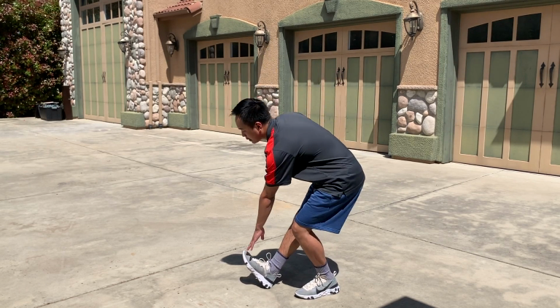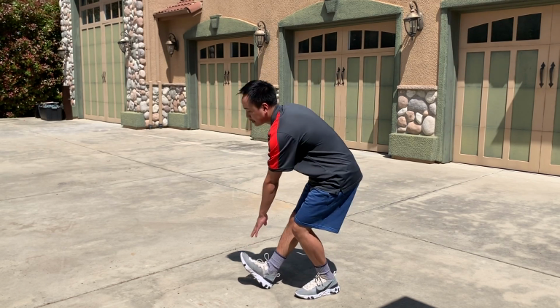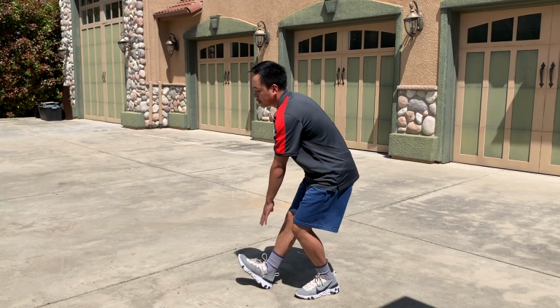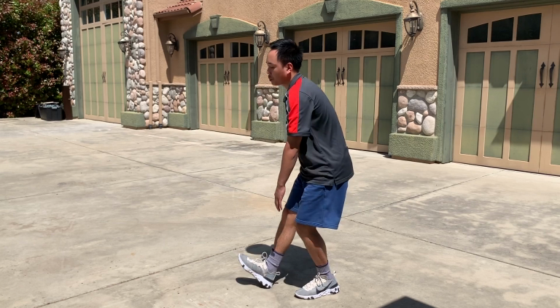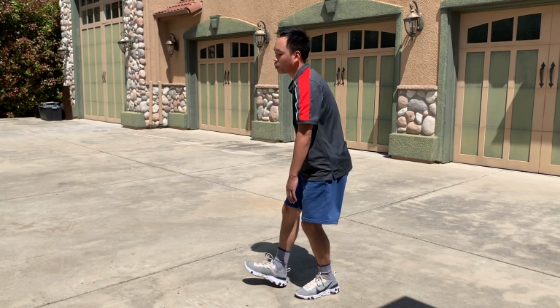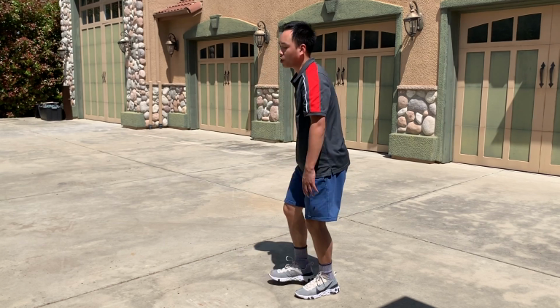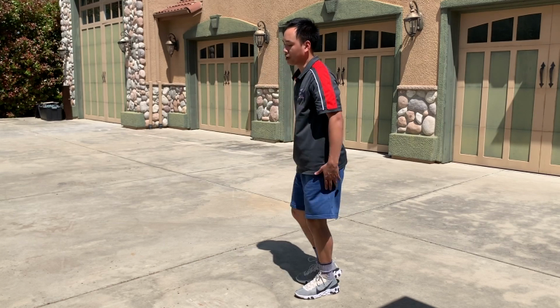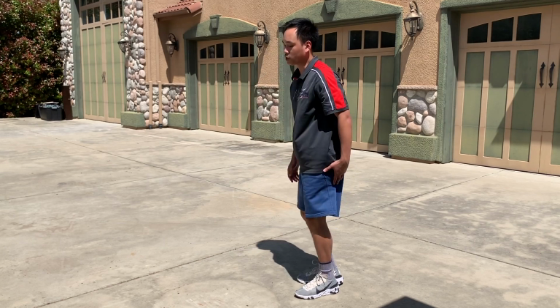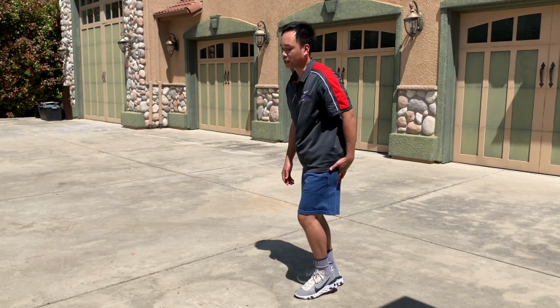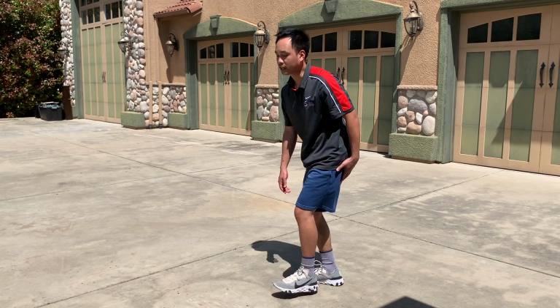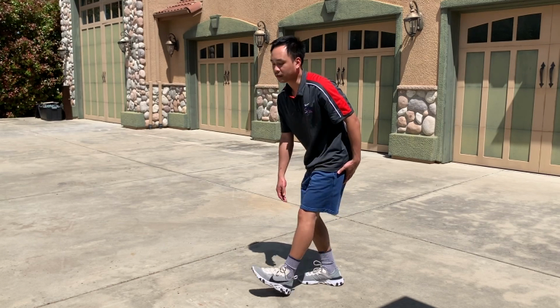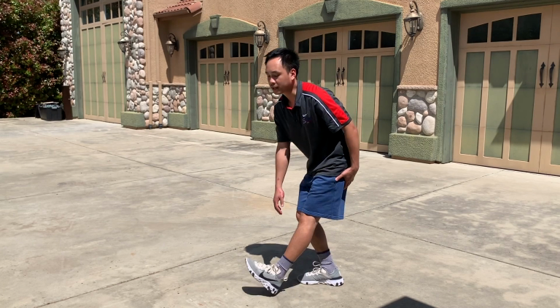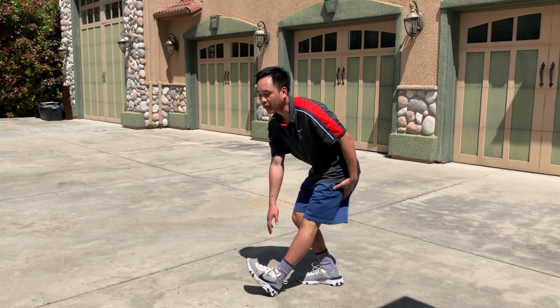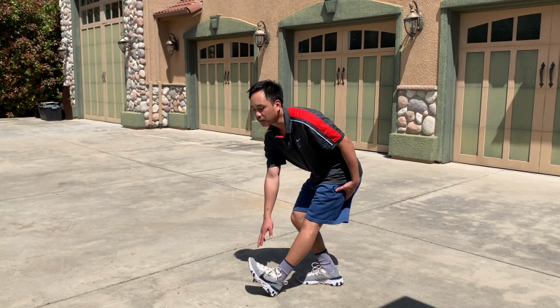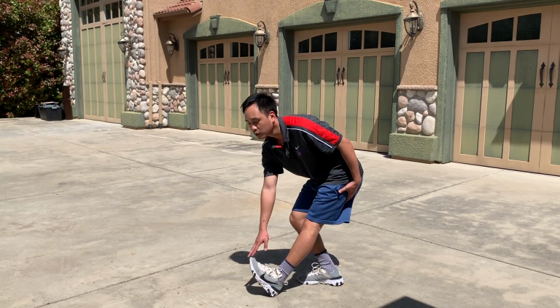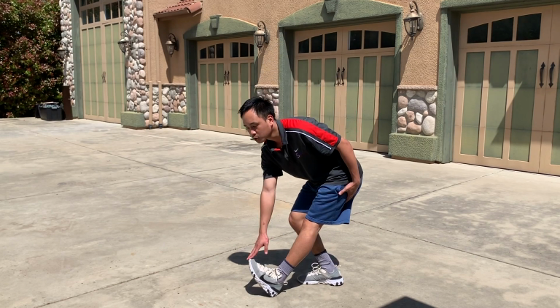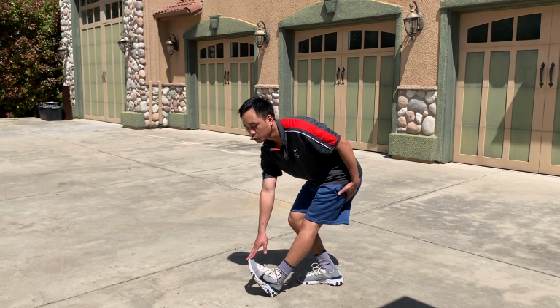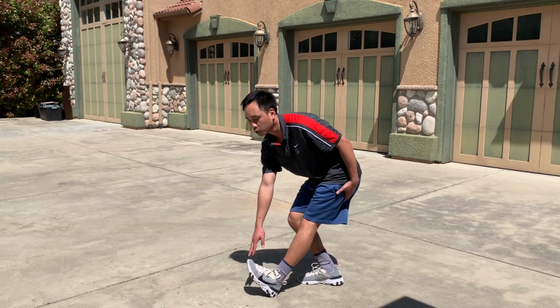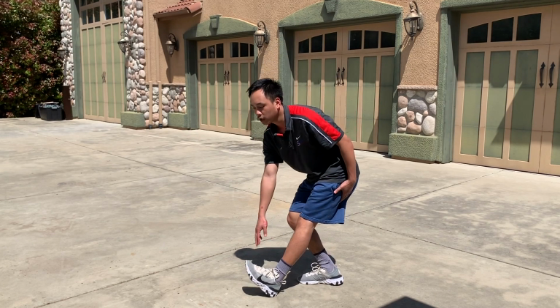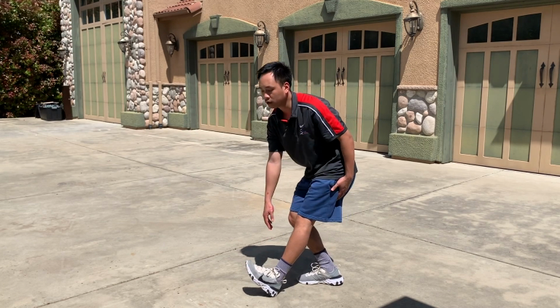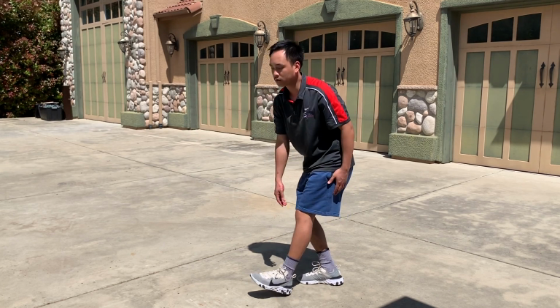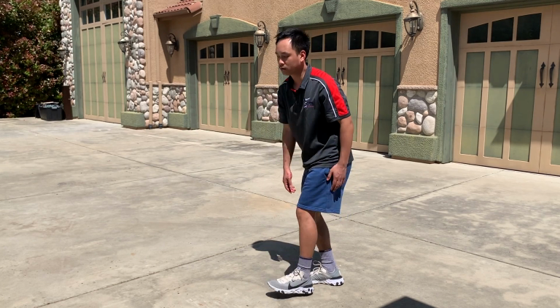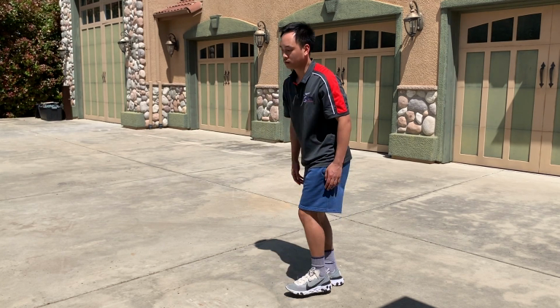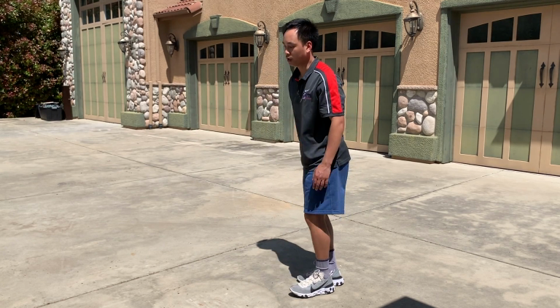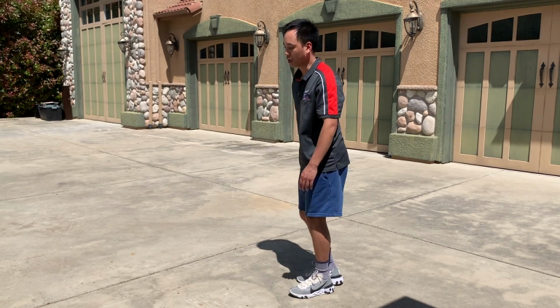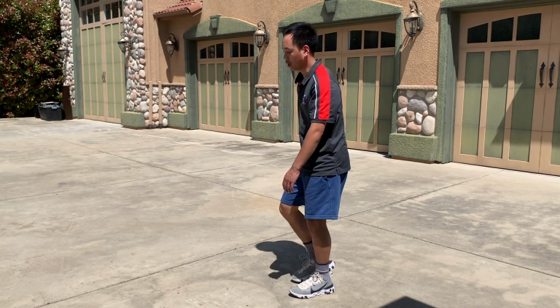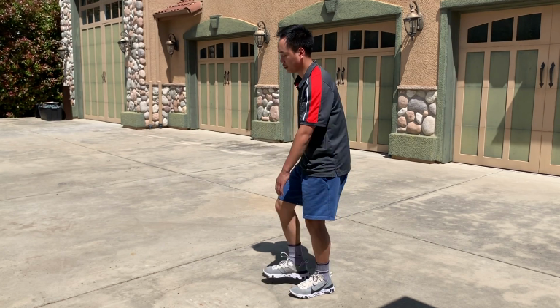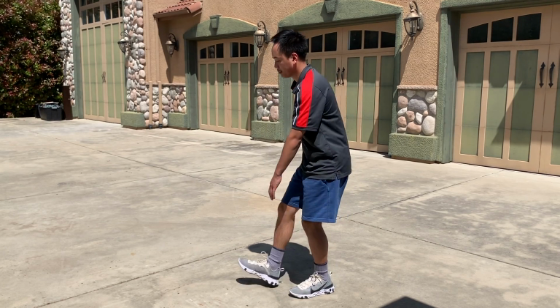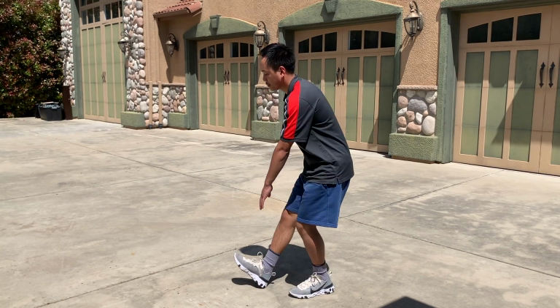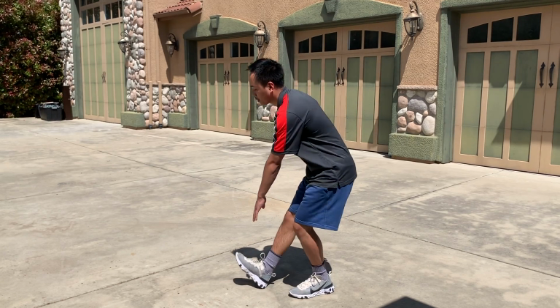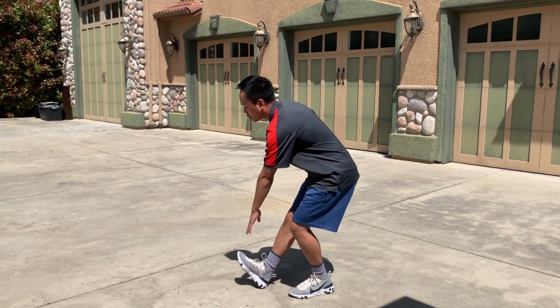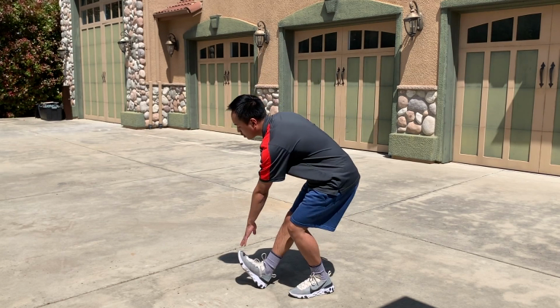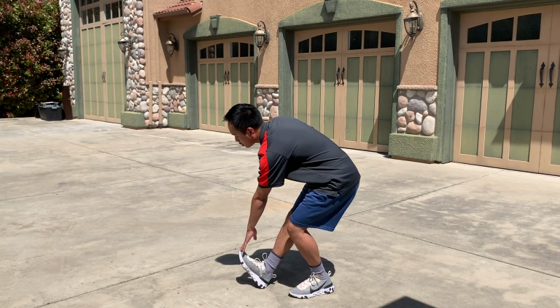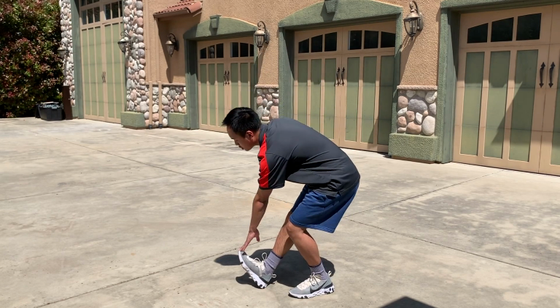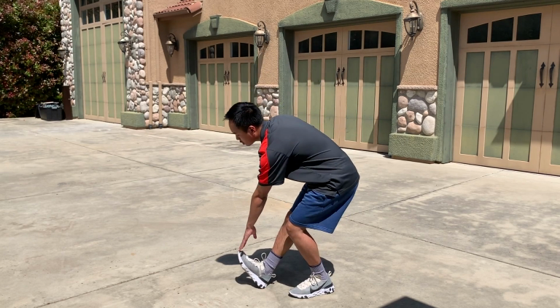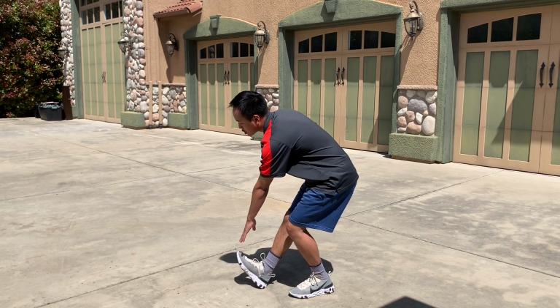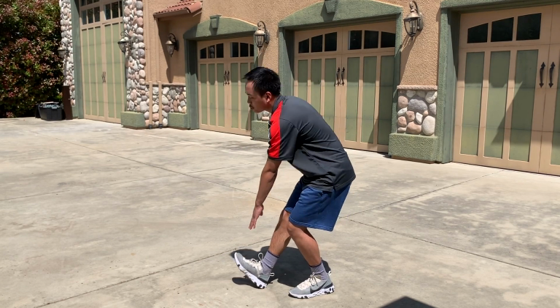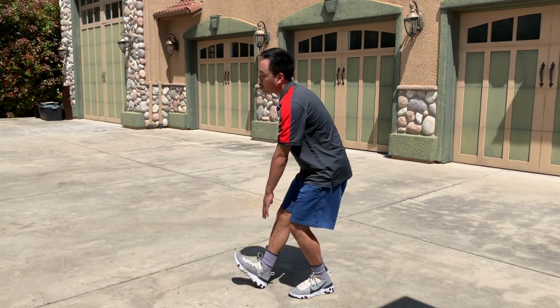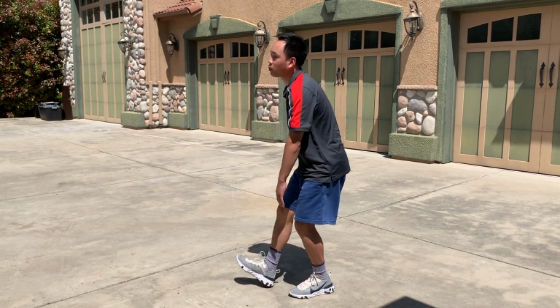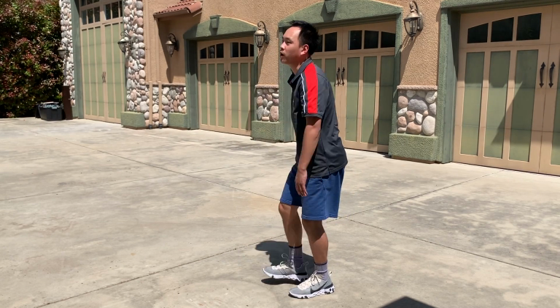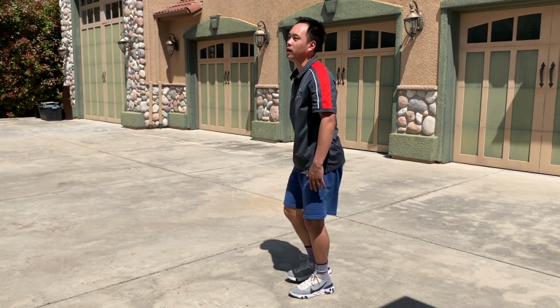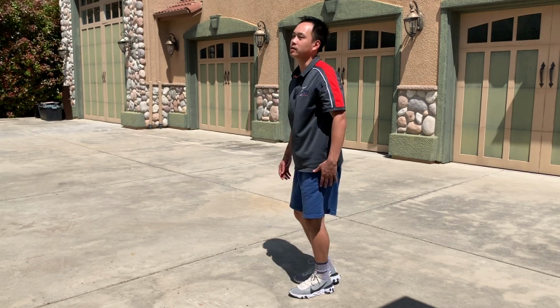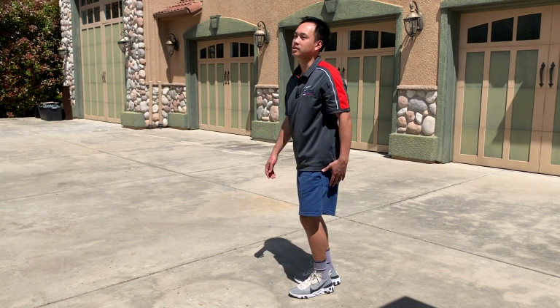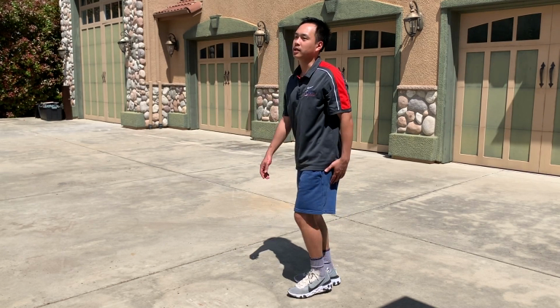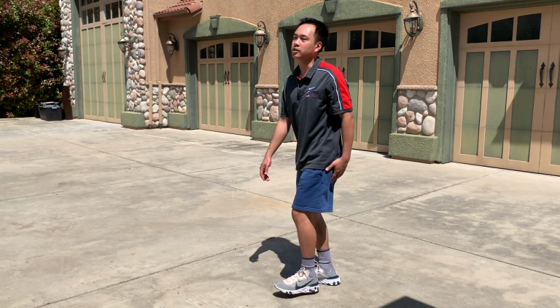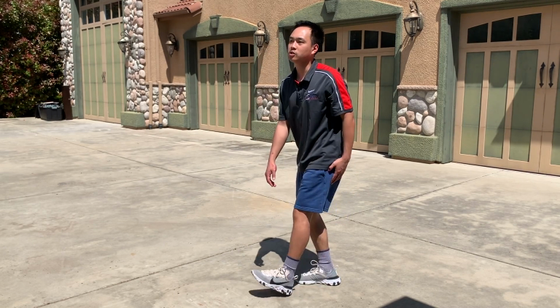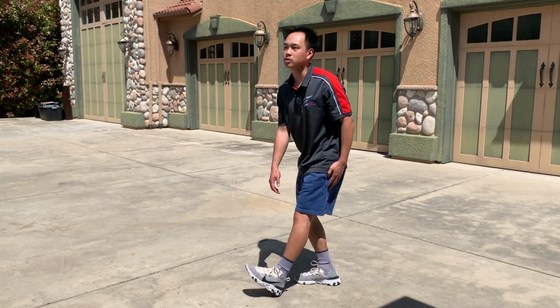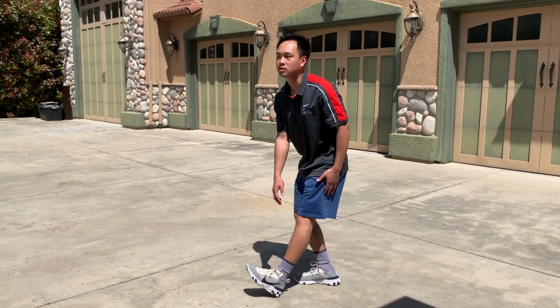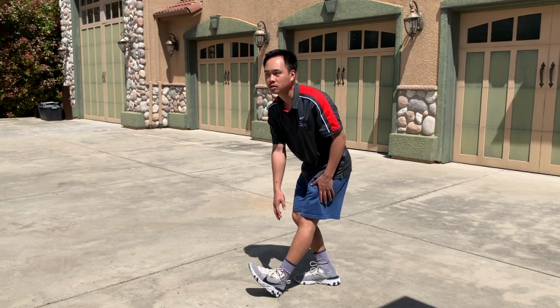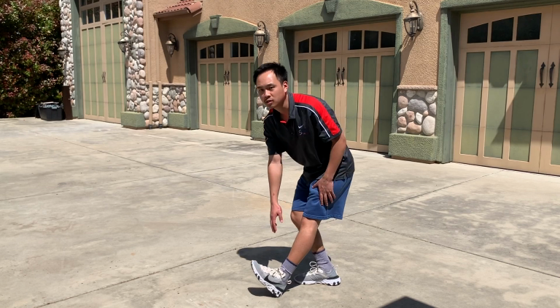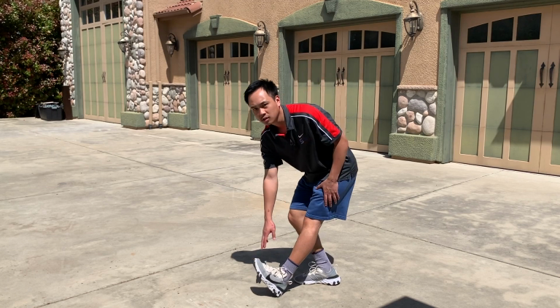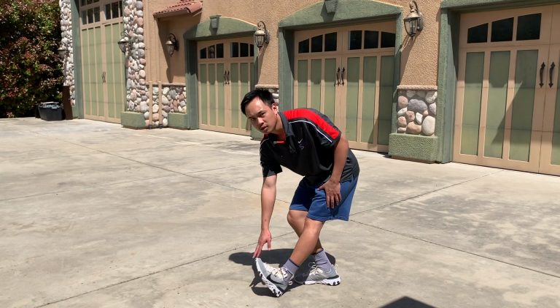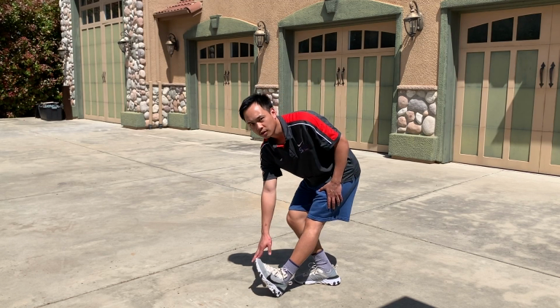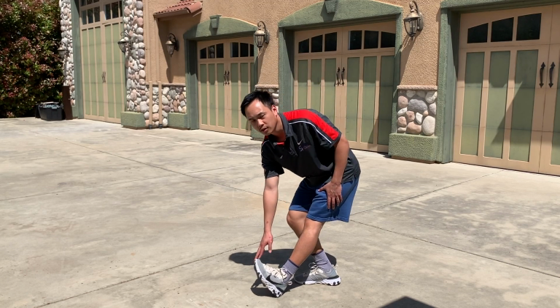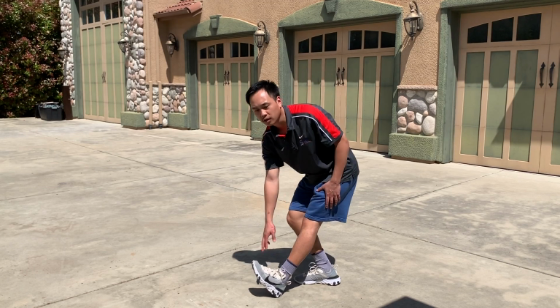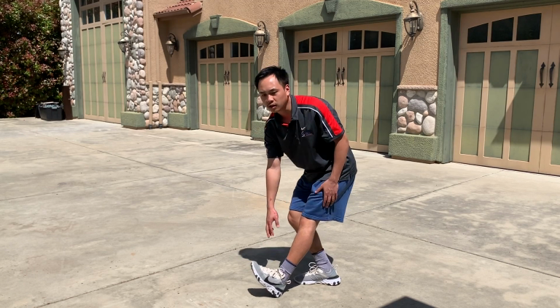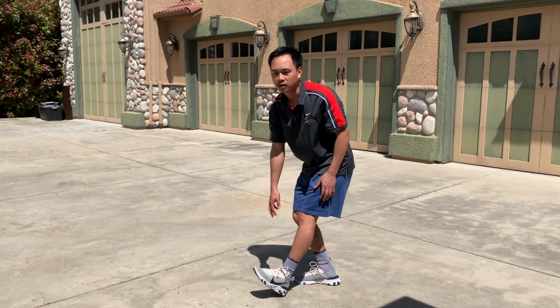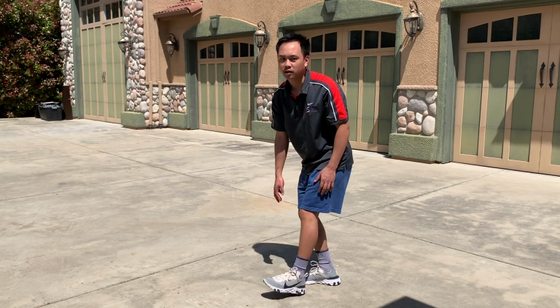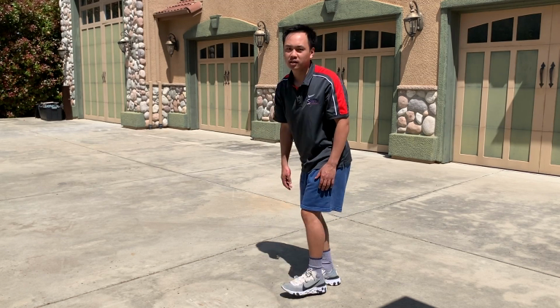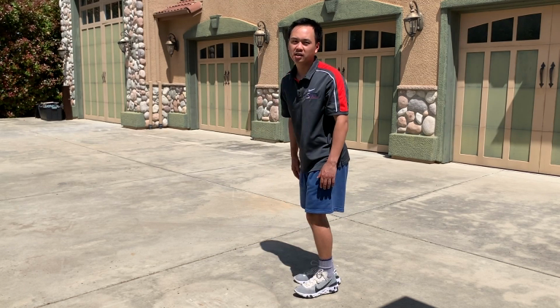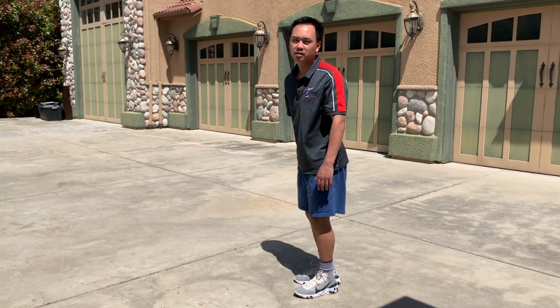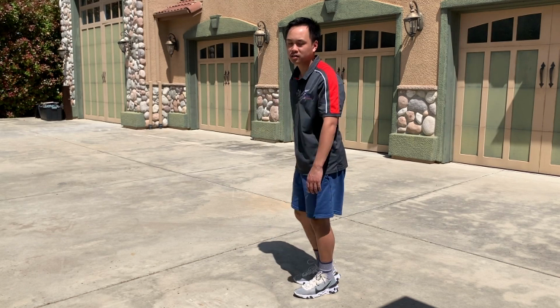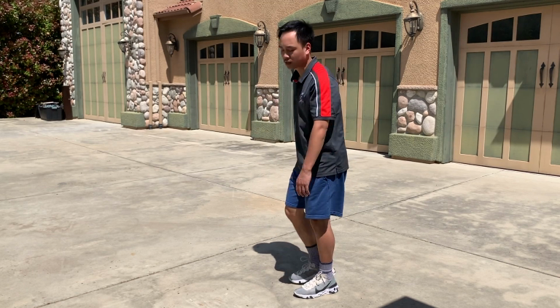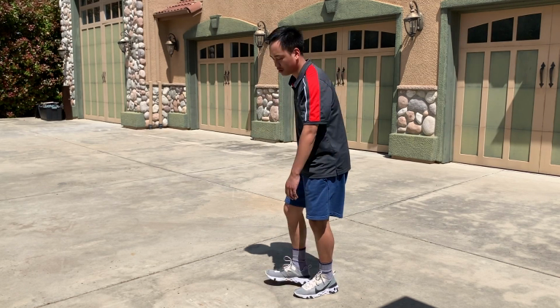It's important to stretch out the calf muscle as well, just because we don't want to injure the Achilles tendon.